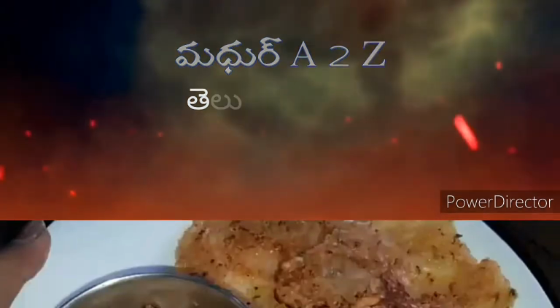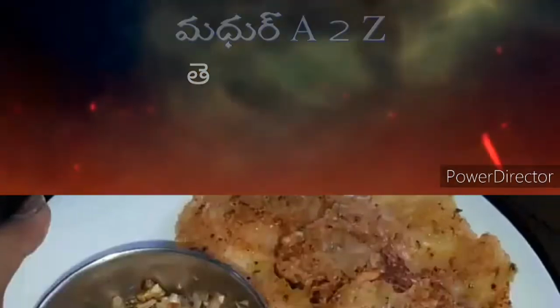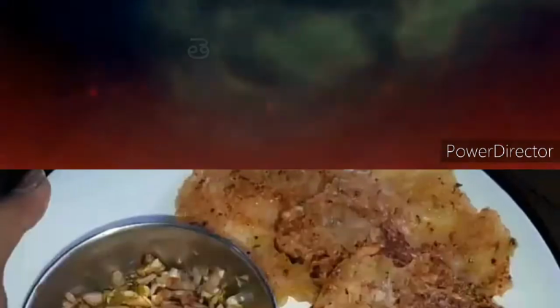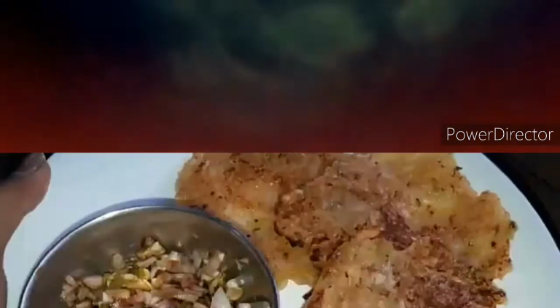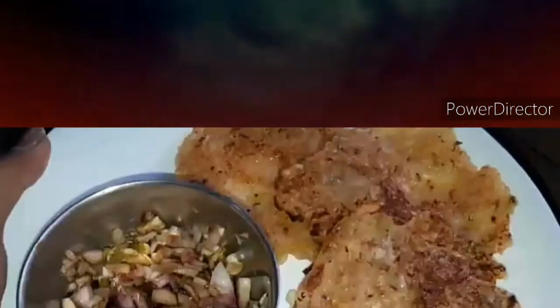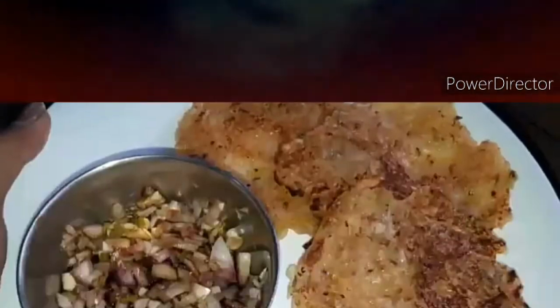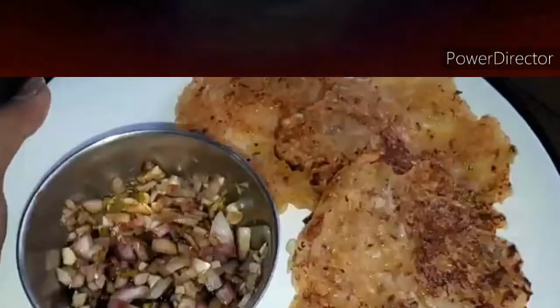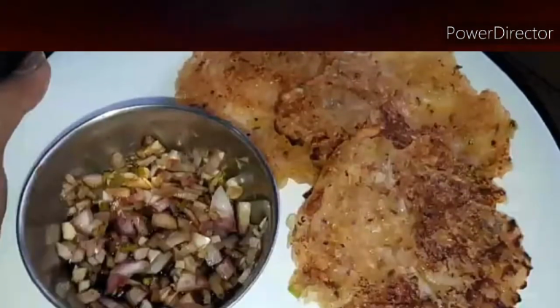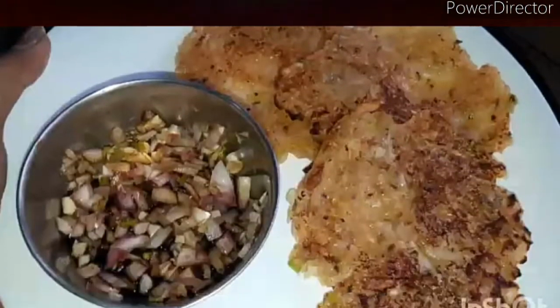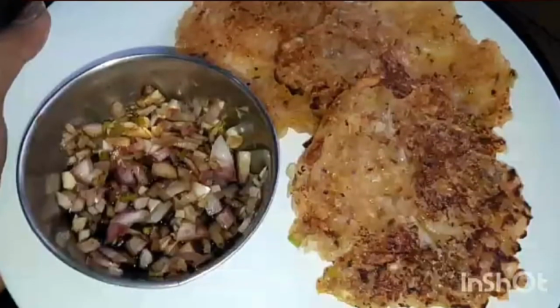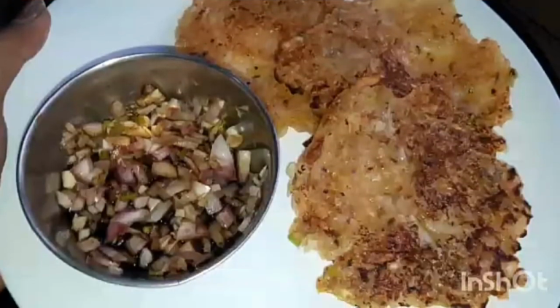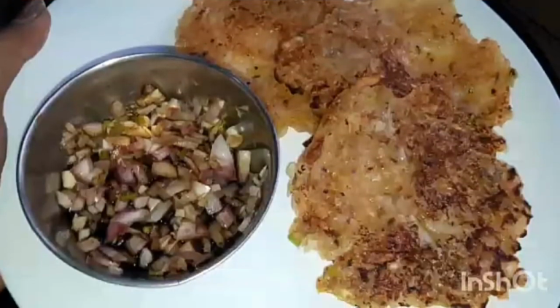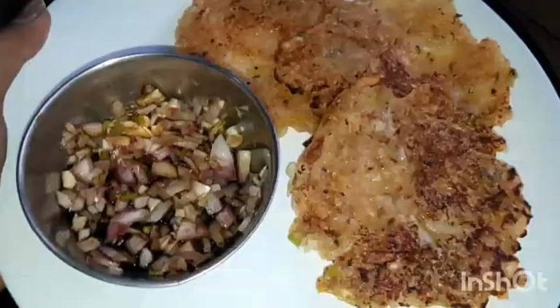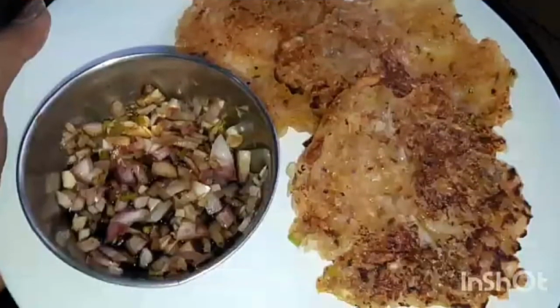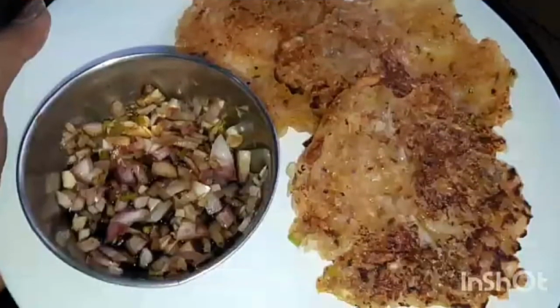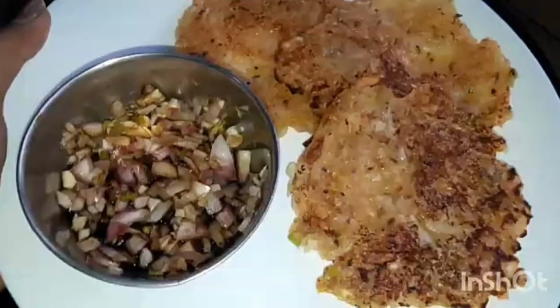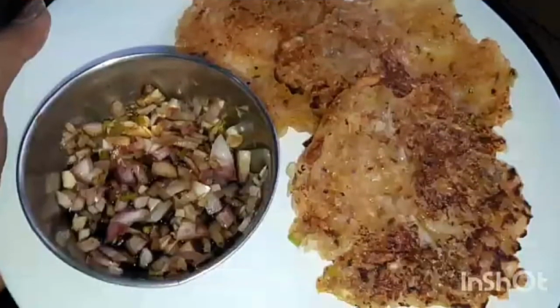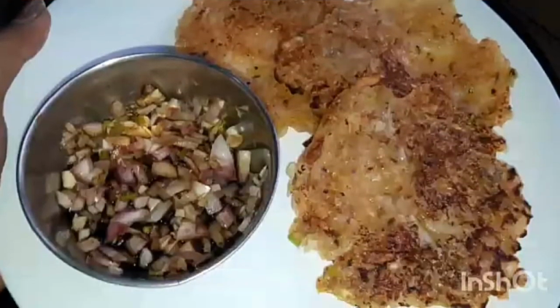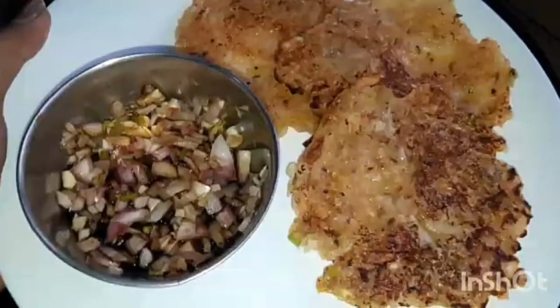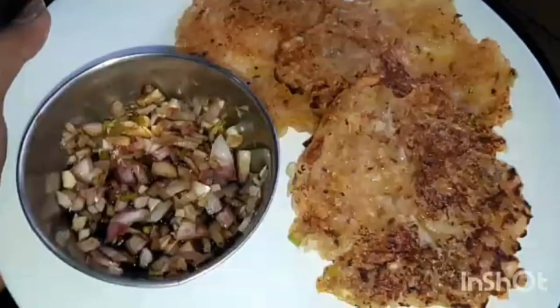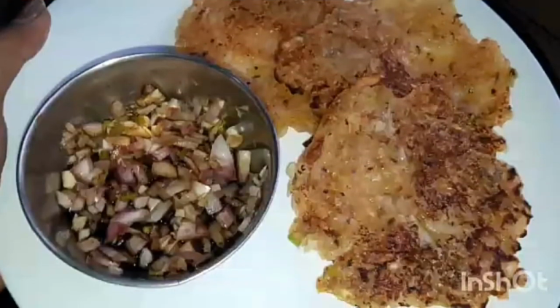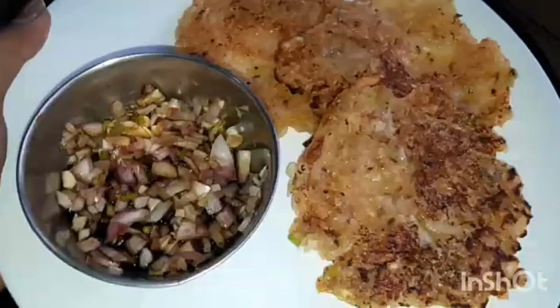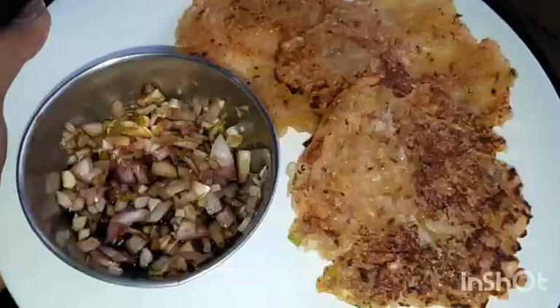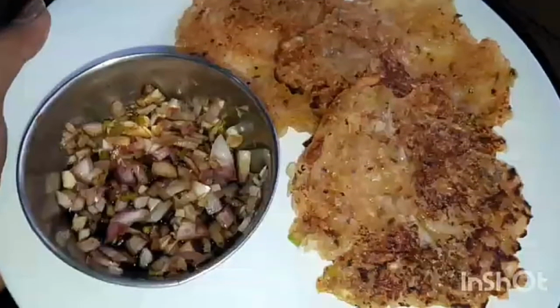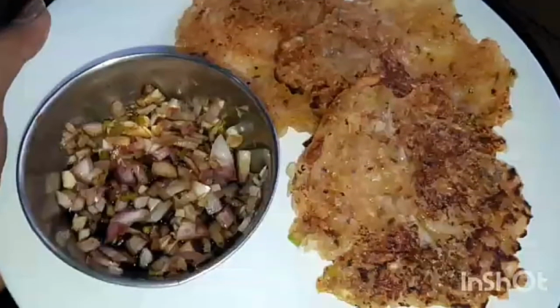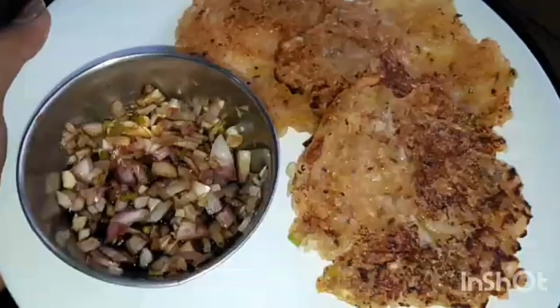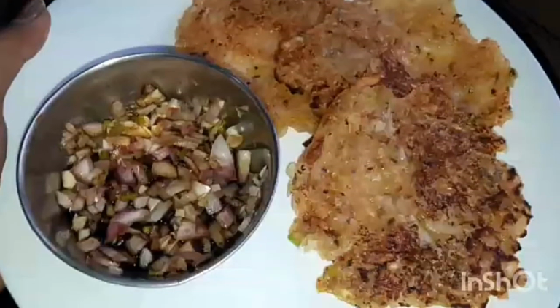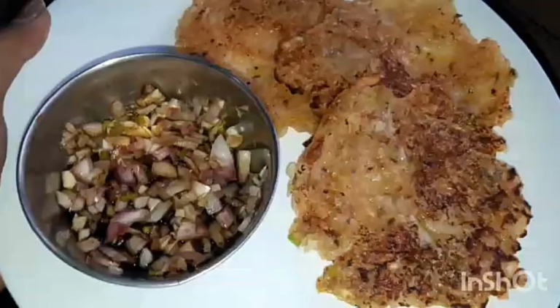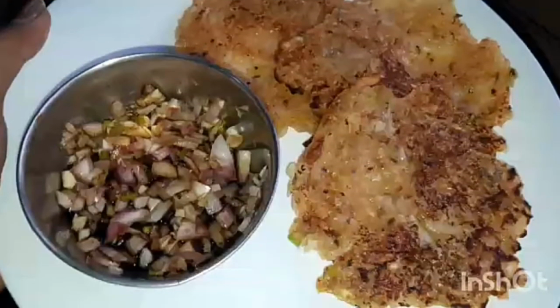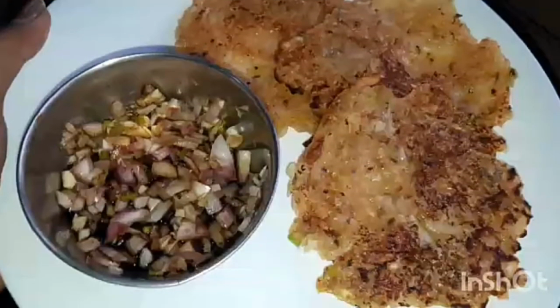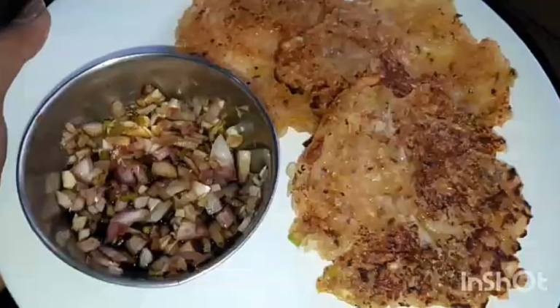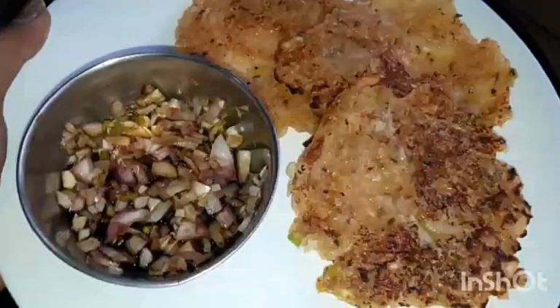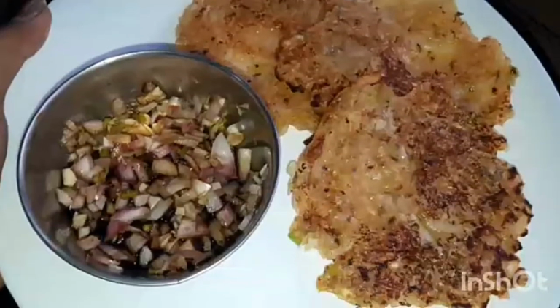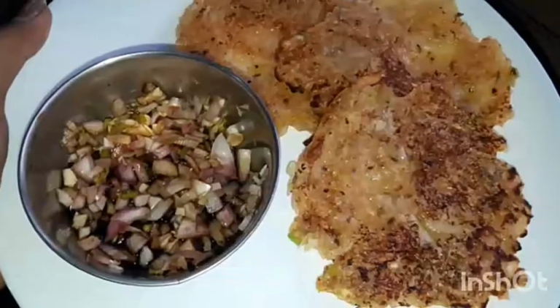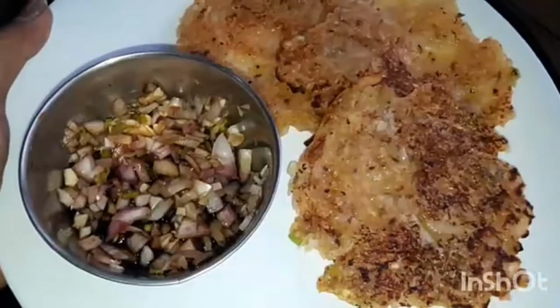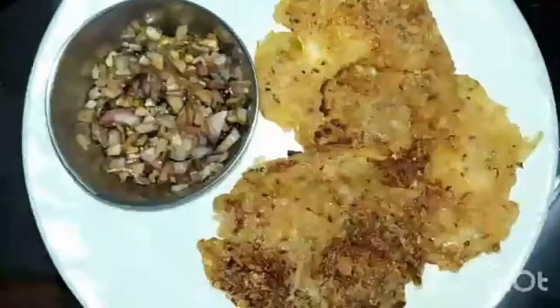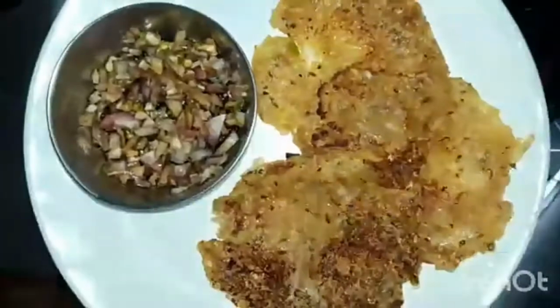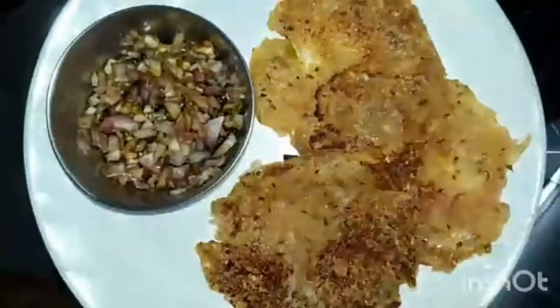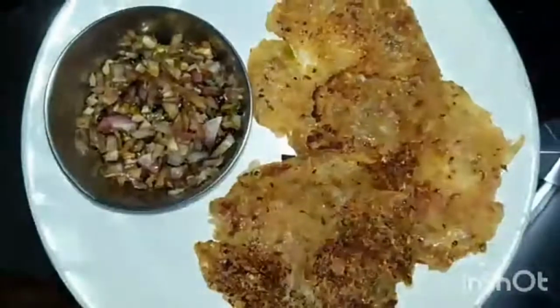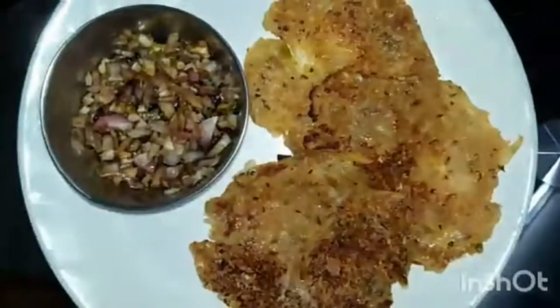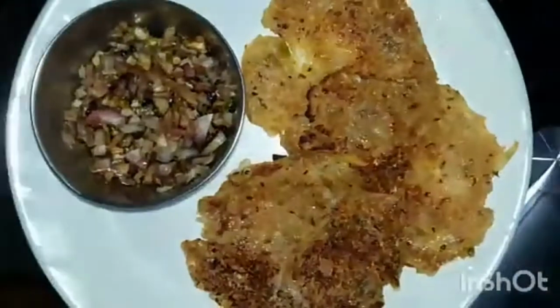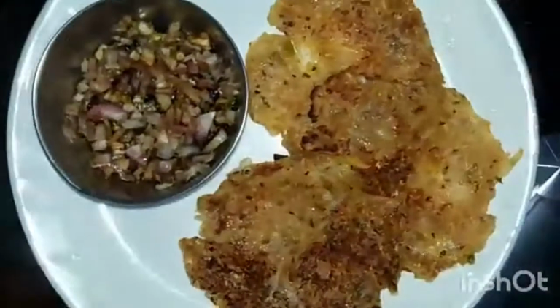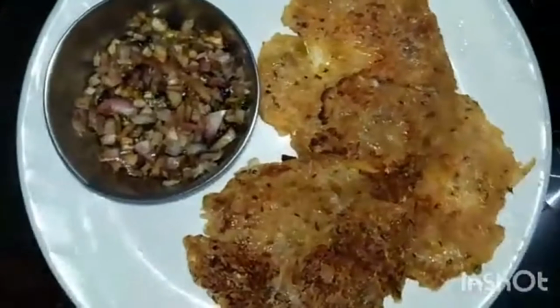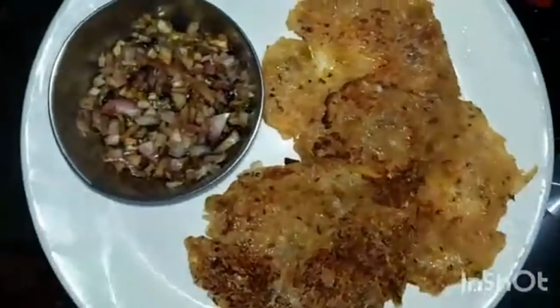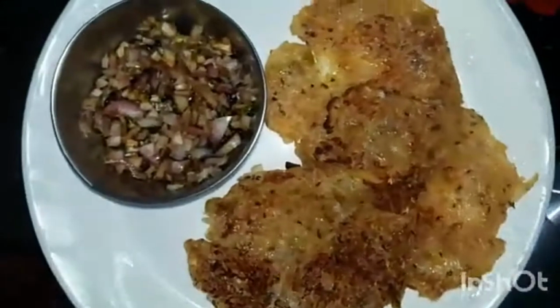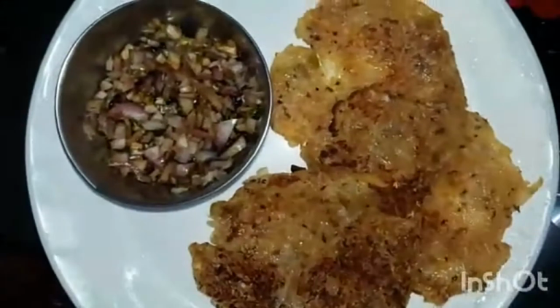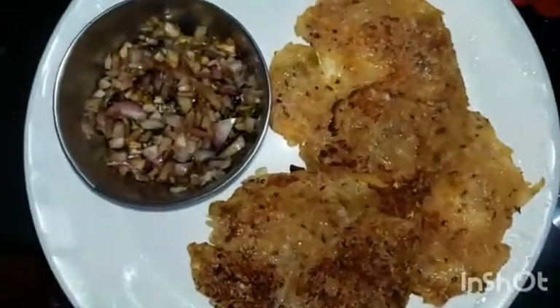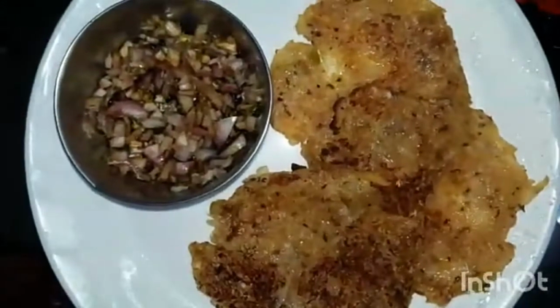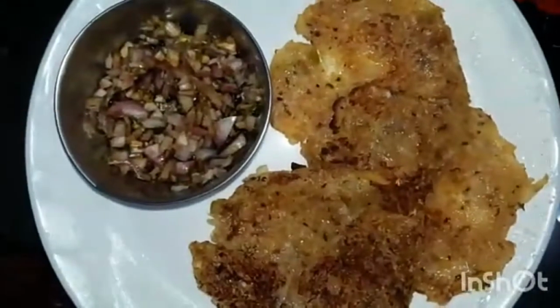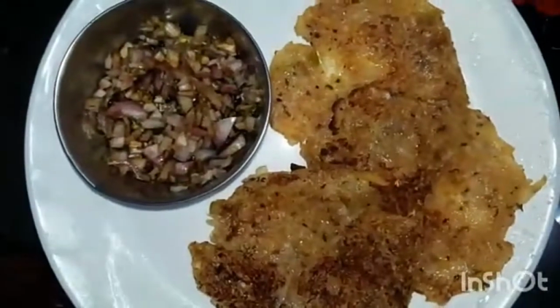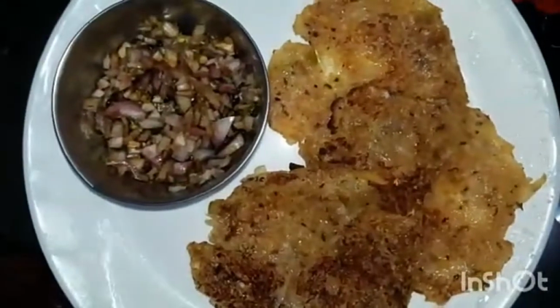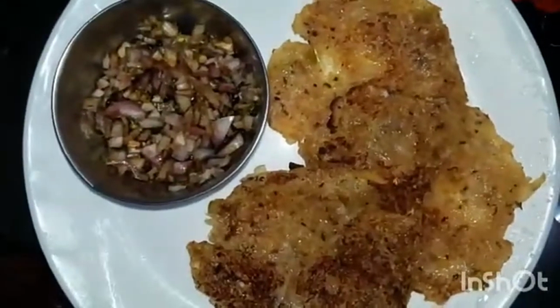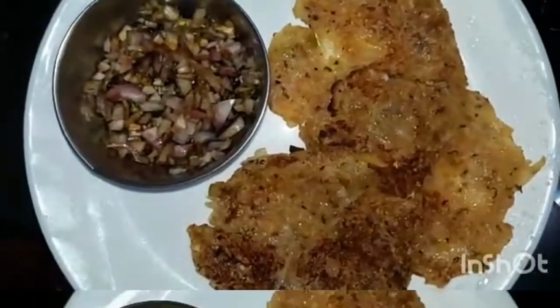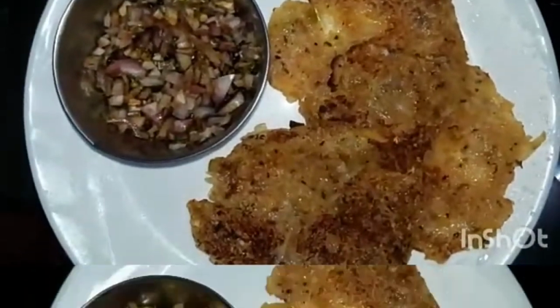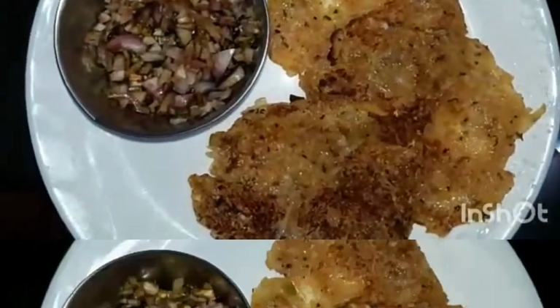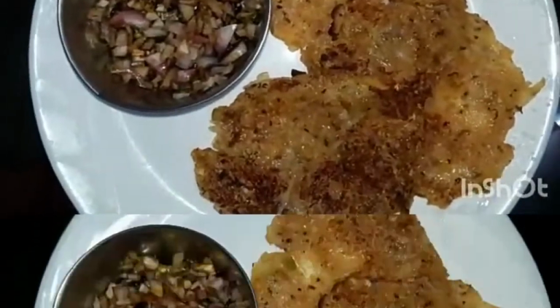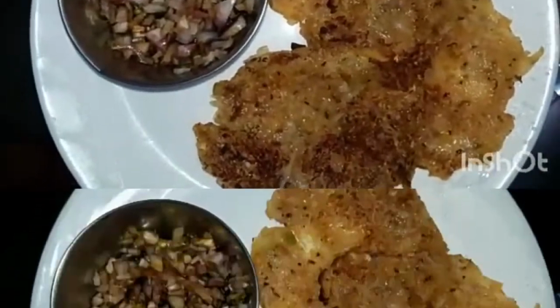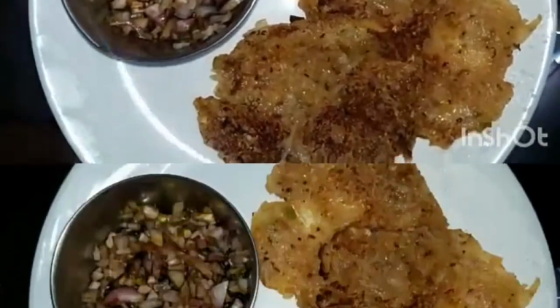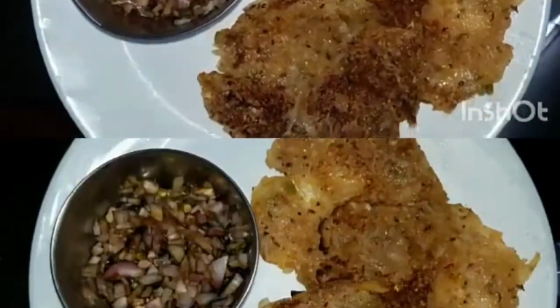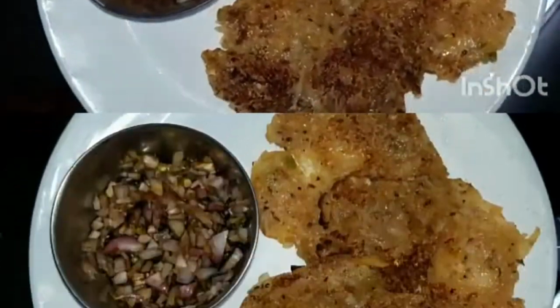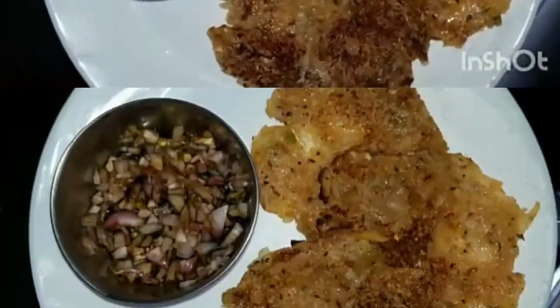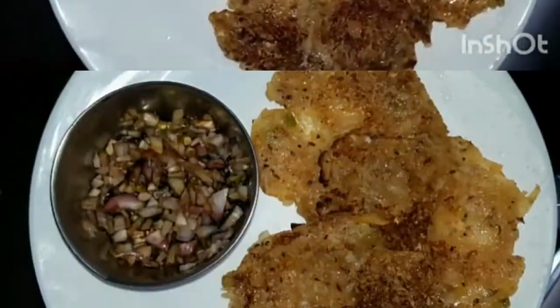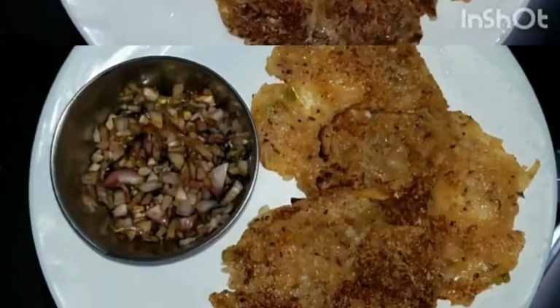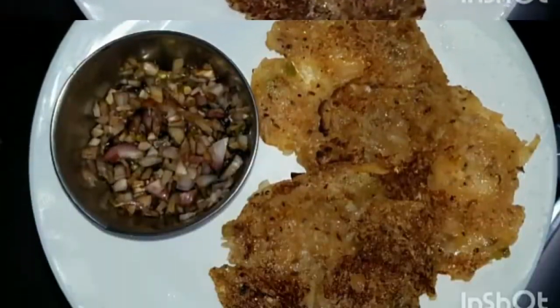Hello everyone, welcome to Madurai2Jet channel. Today, I am going to prepare the cotton floor of the pancake.